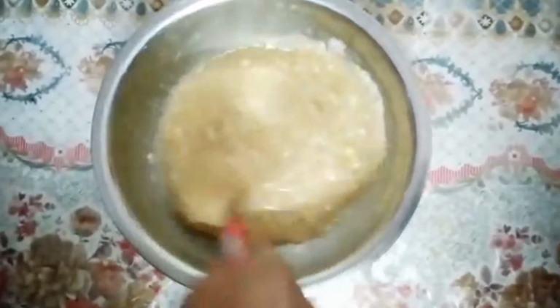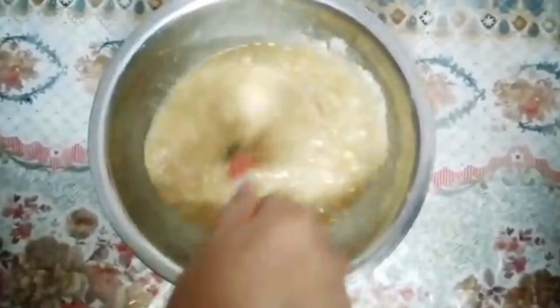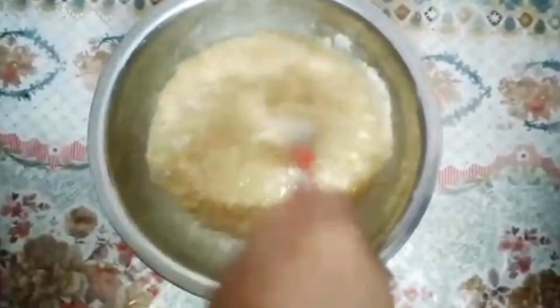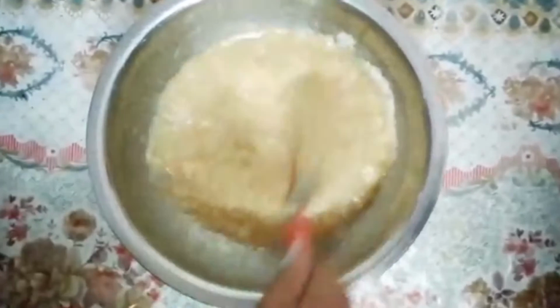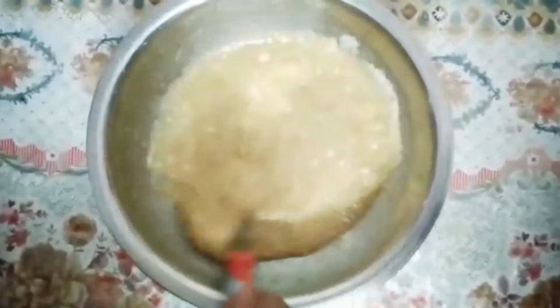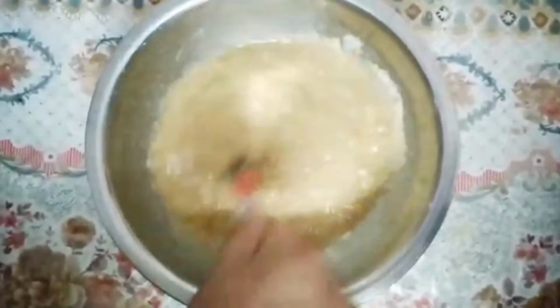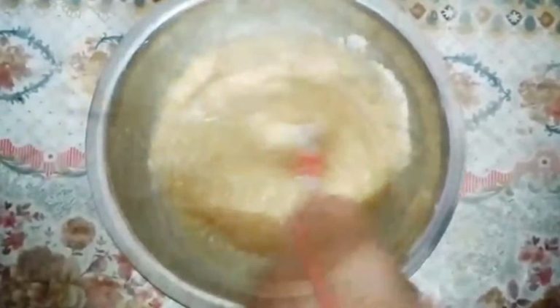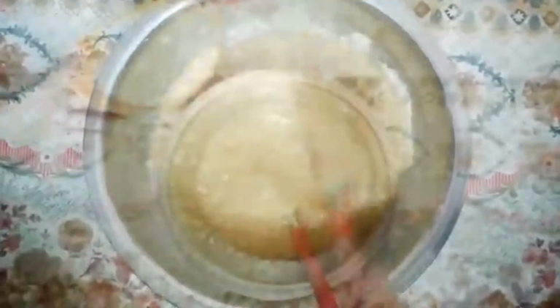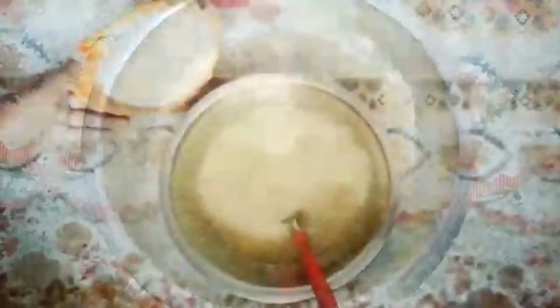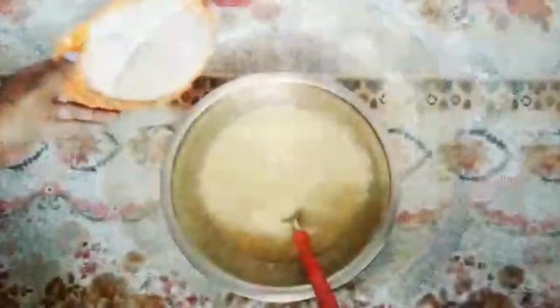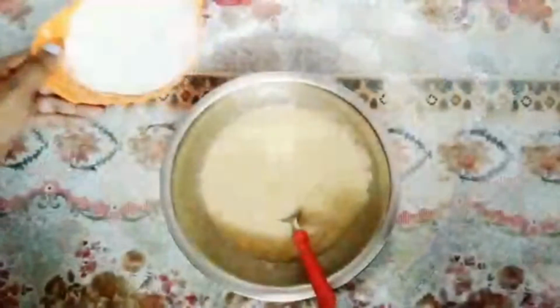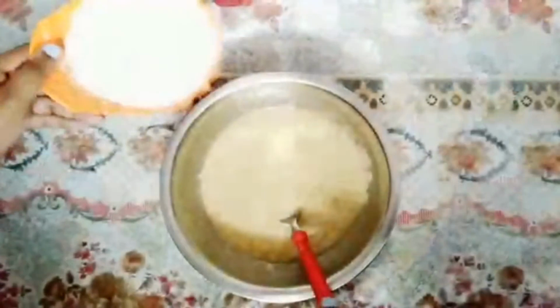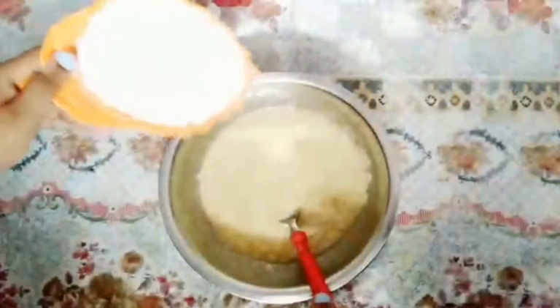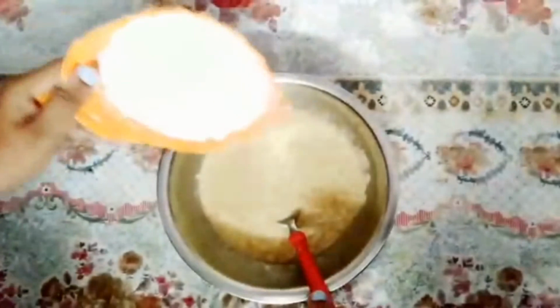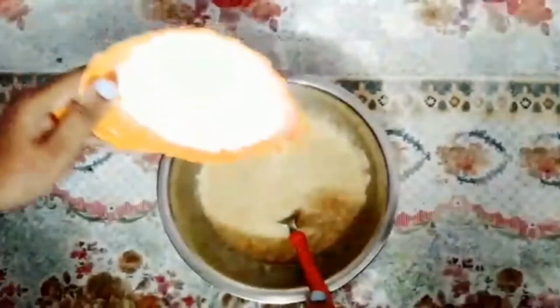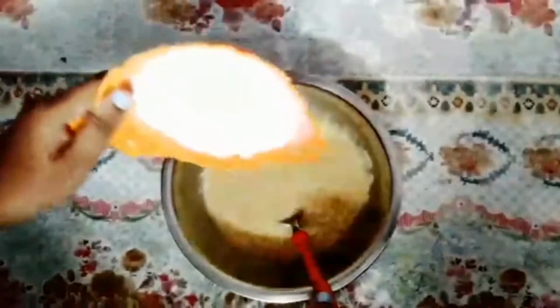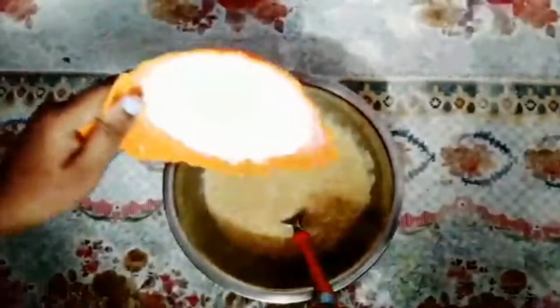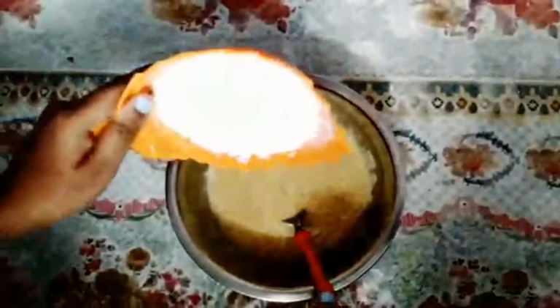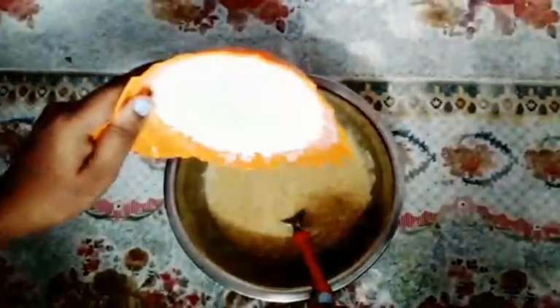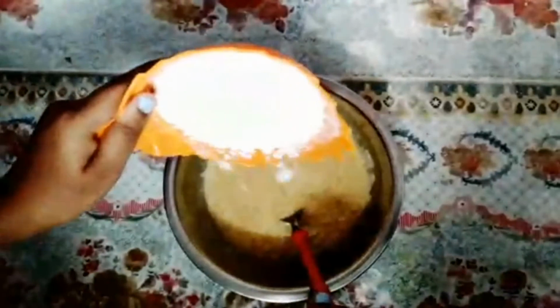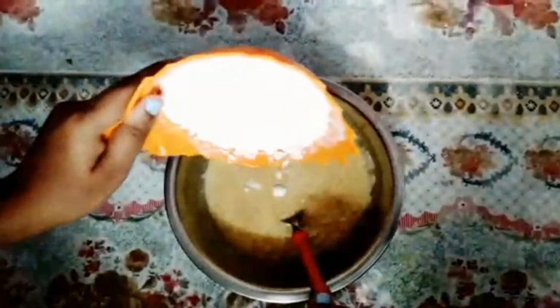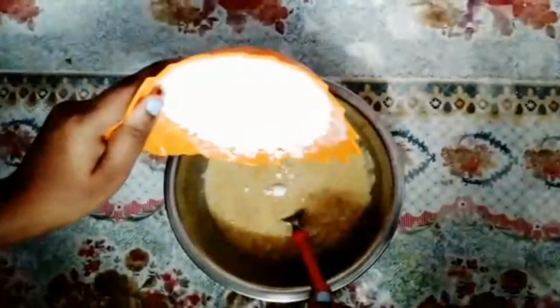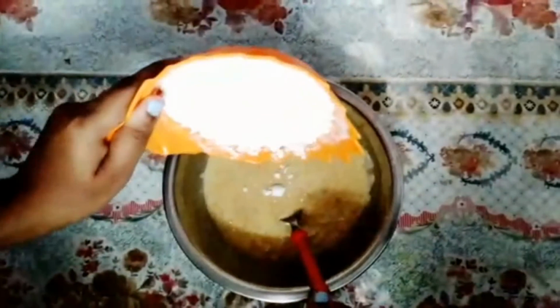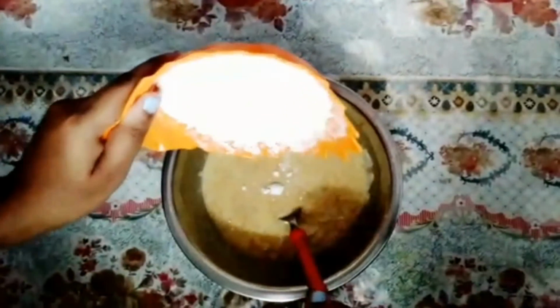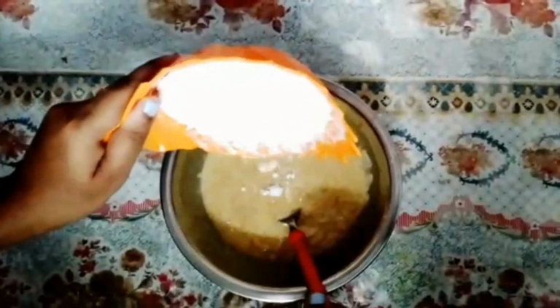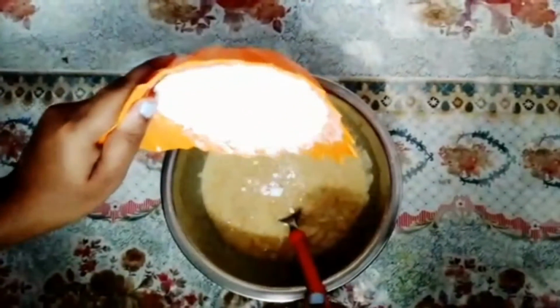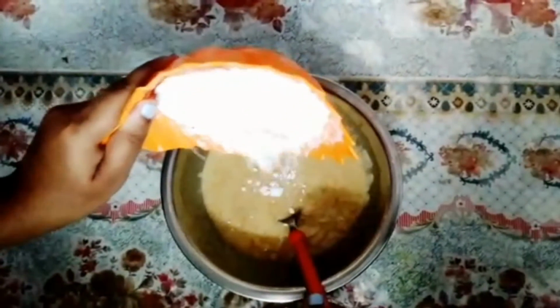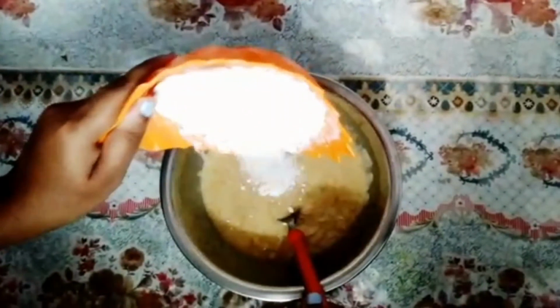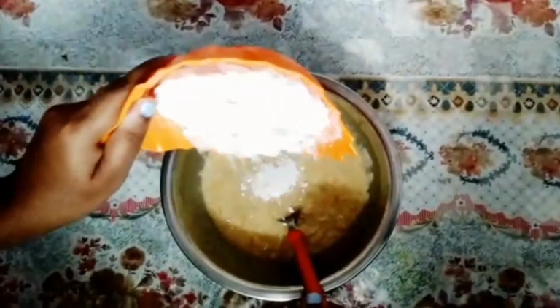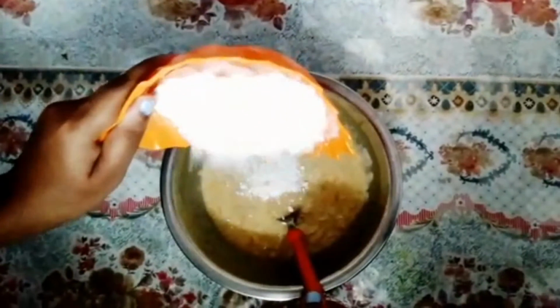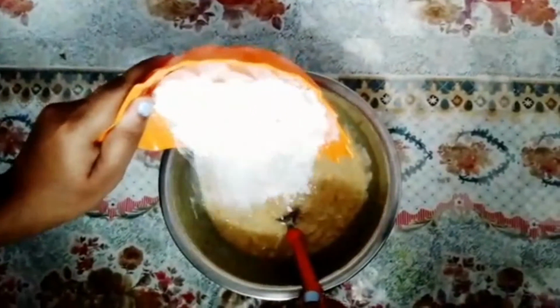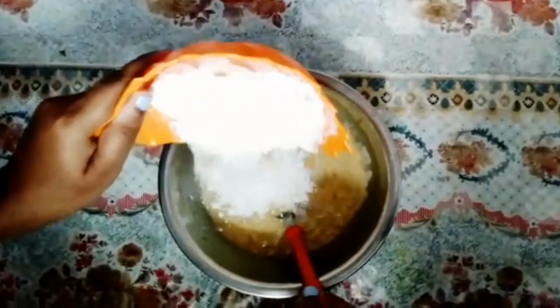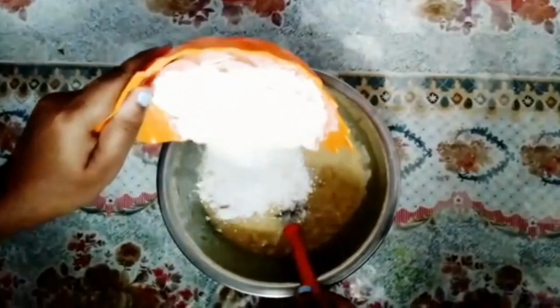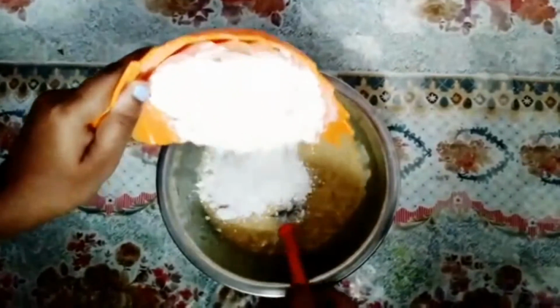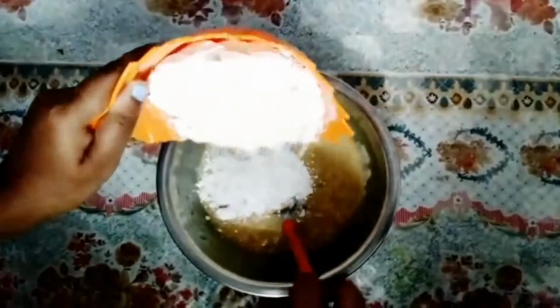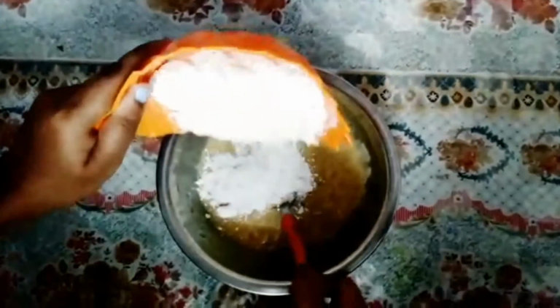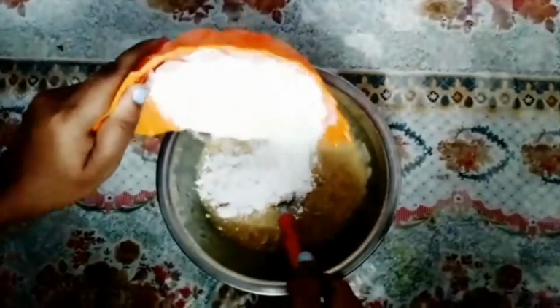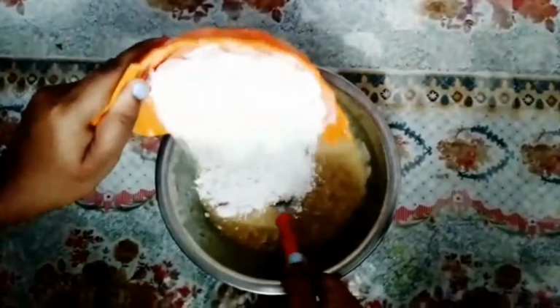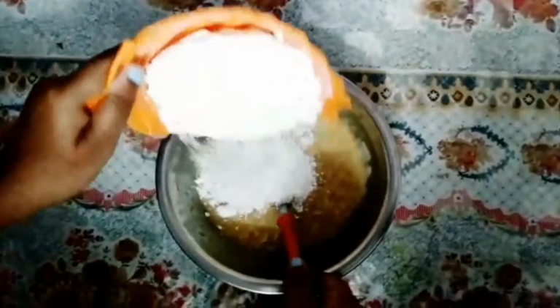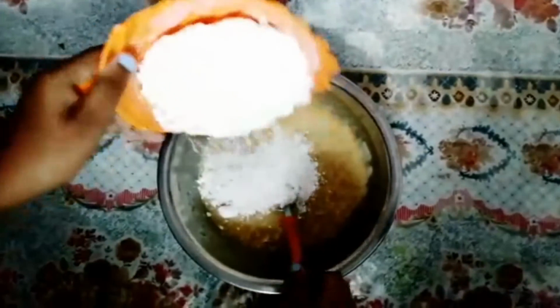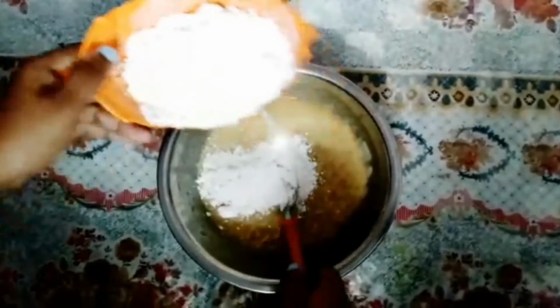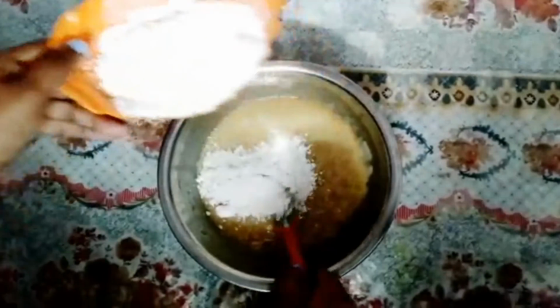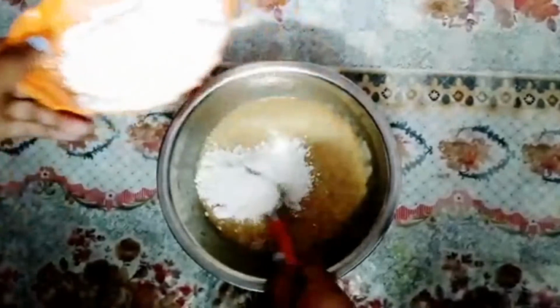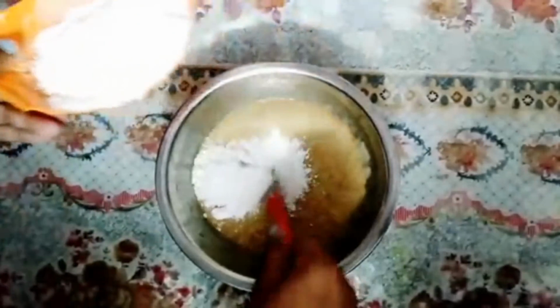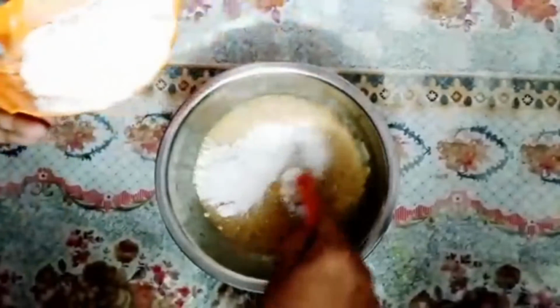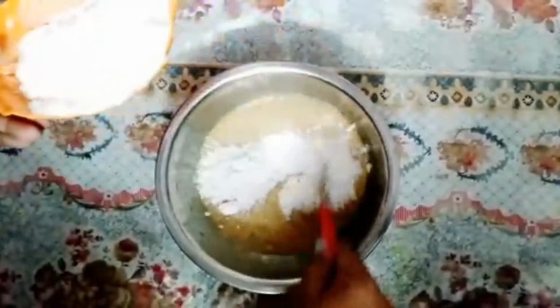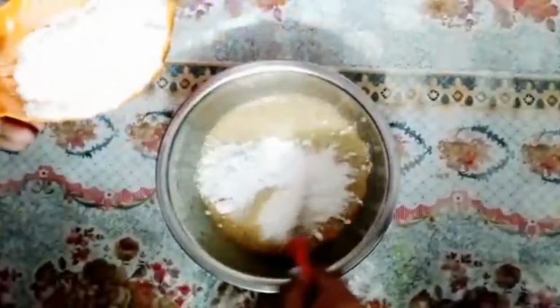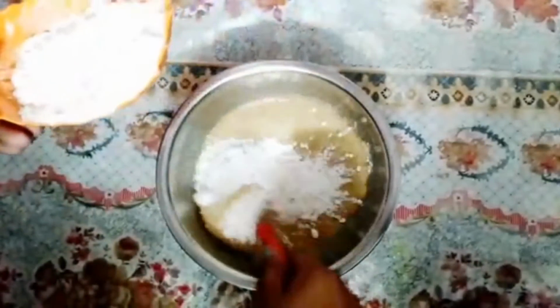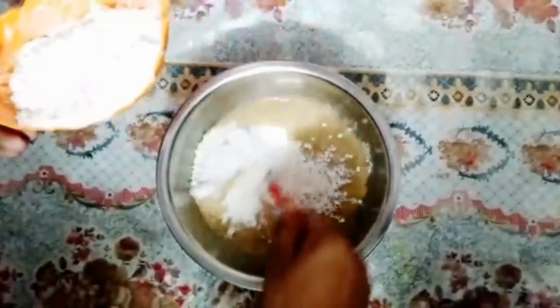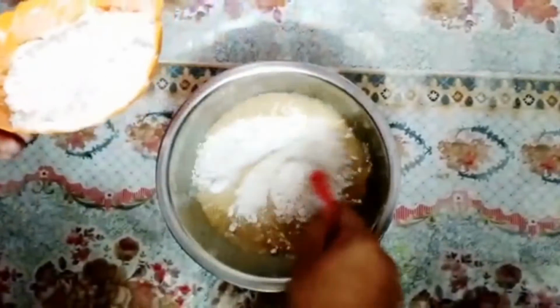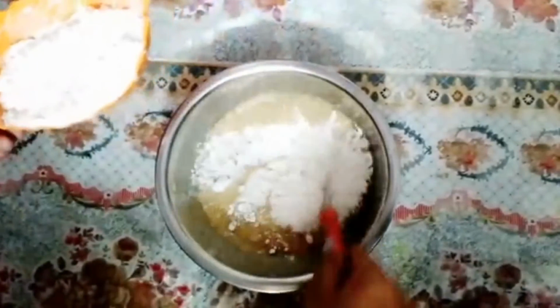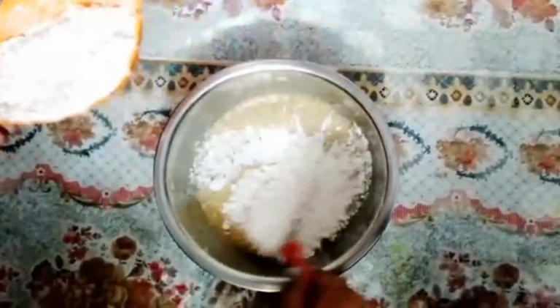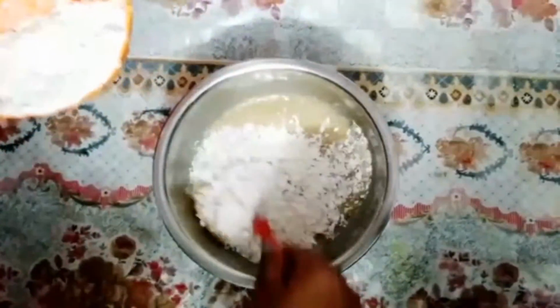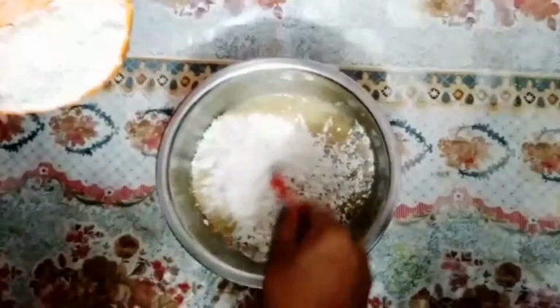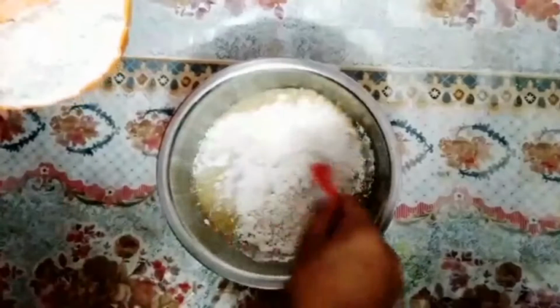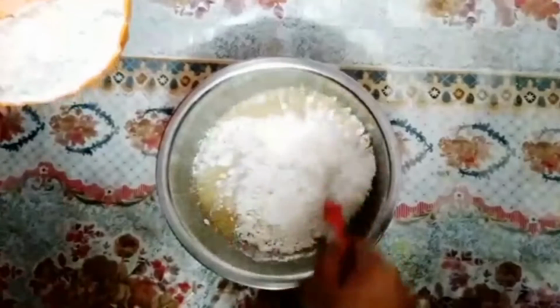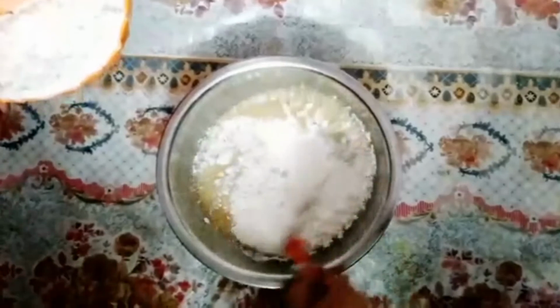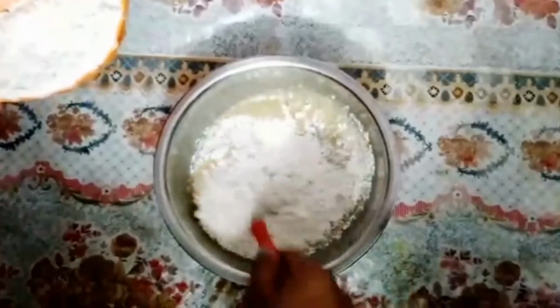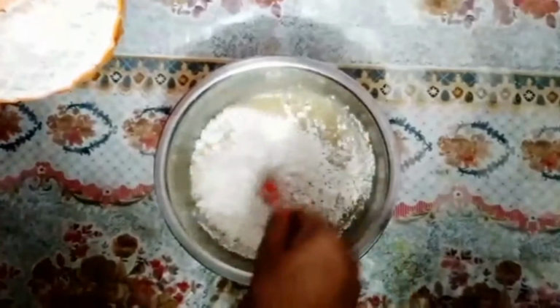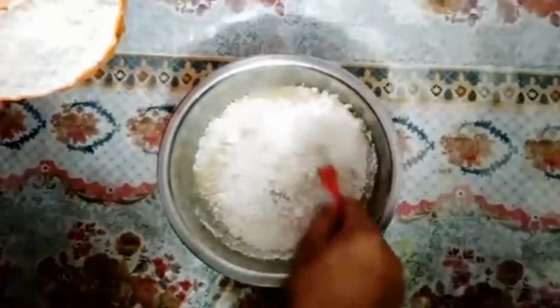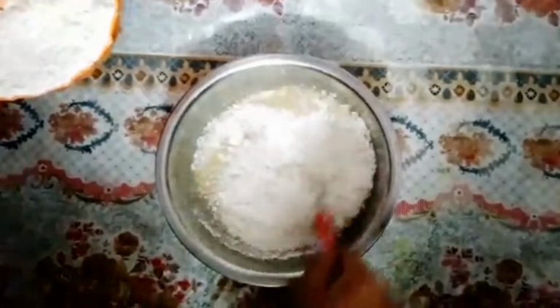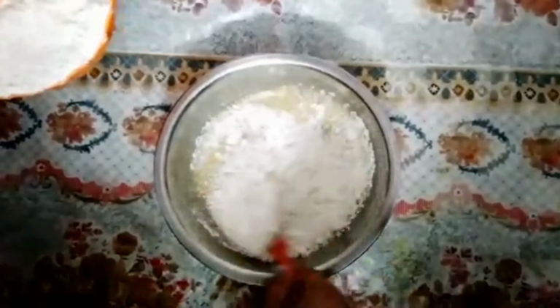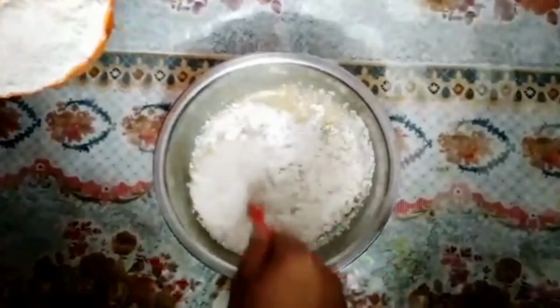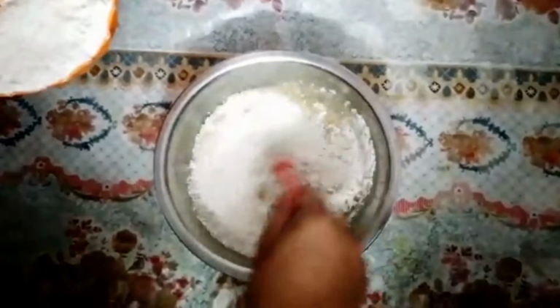Now add 150 grams of all-purpose flour little by little into this mixture.